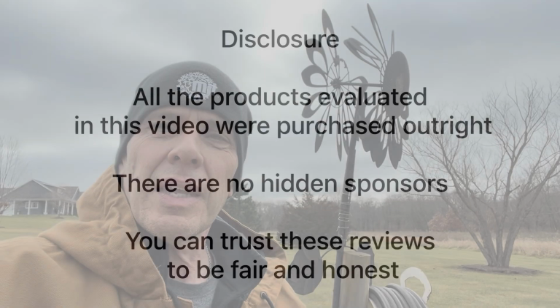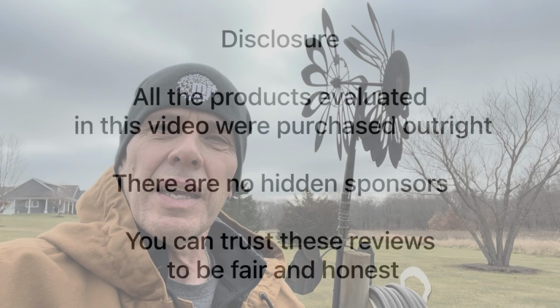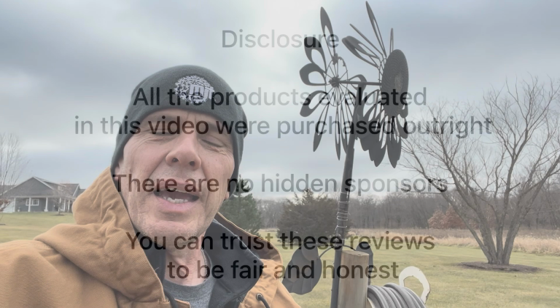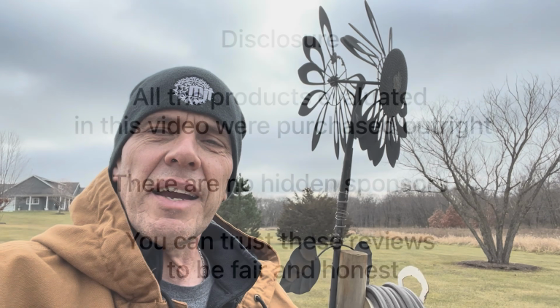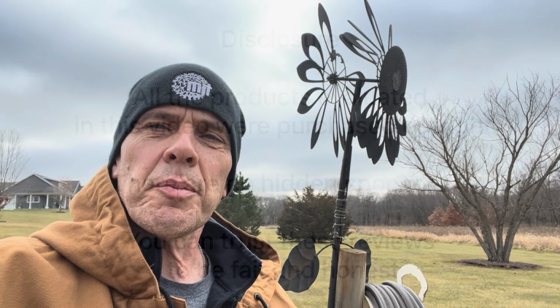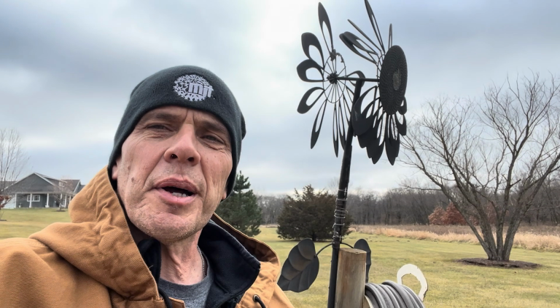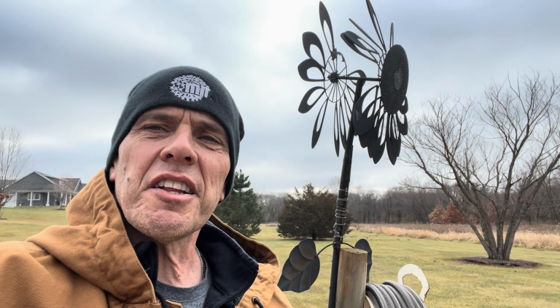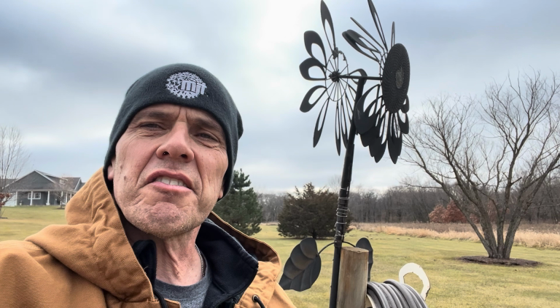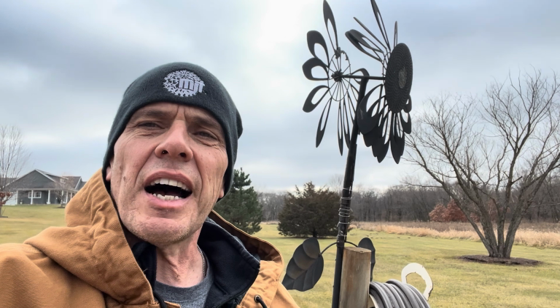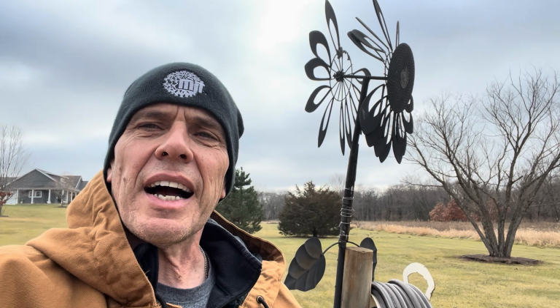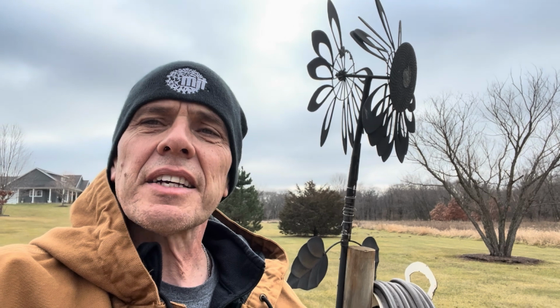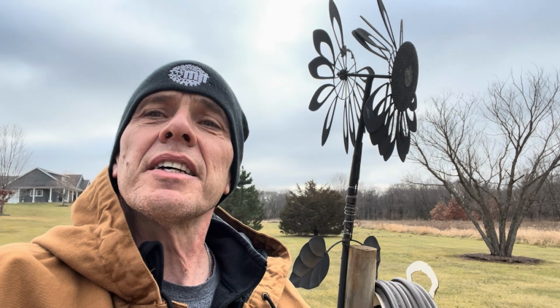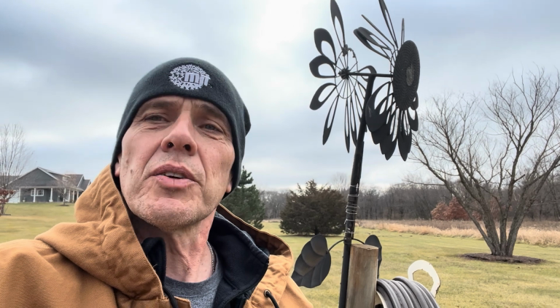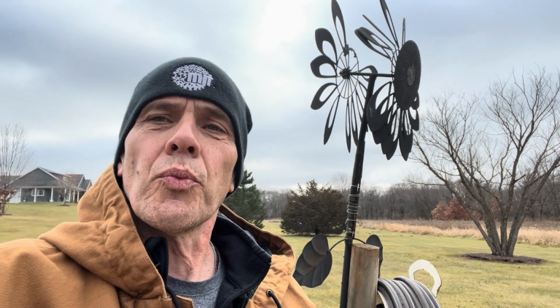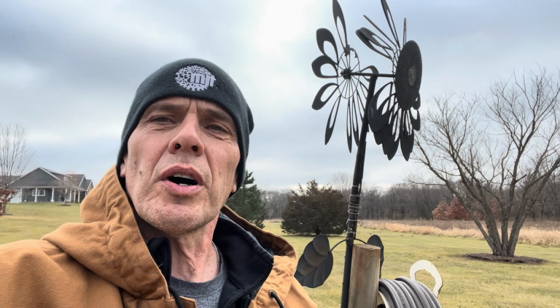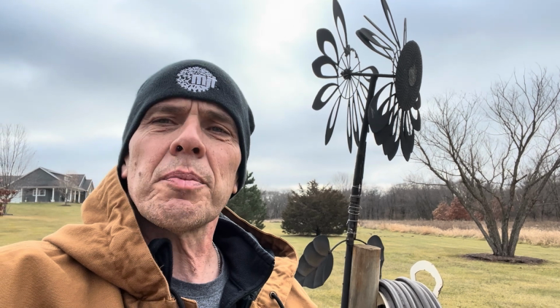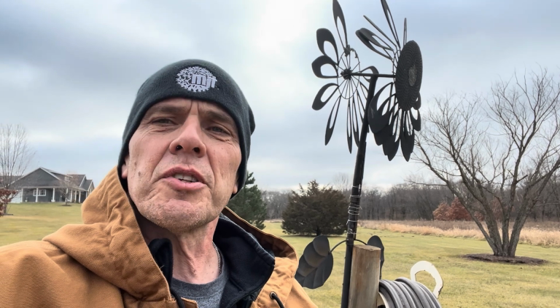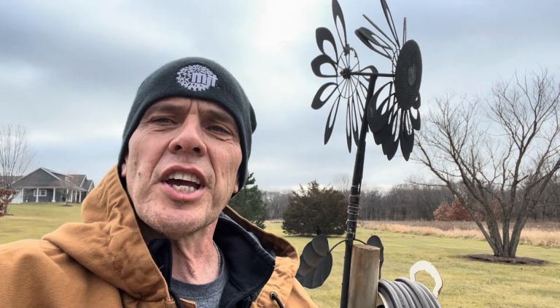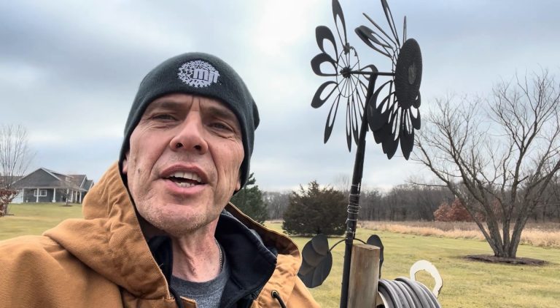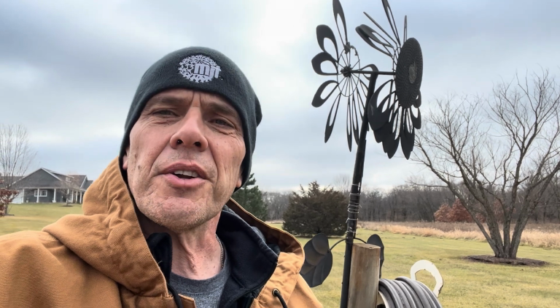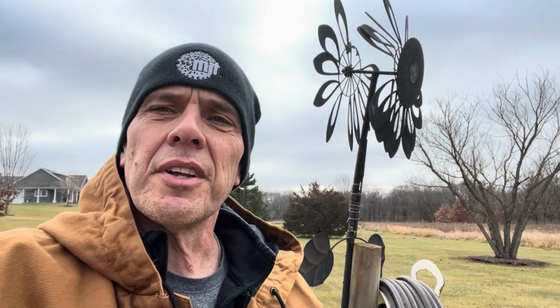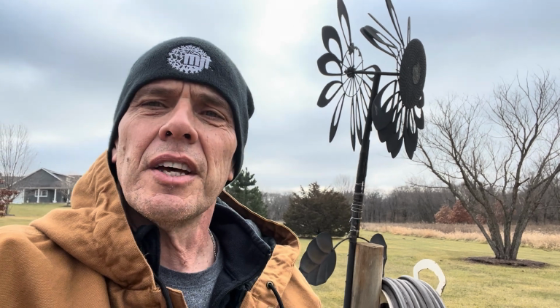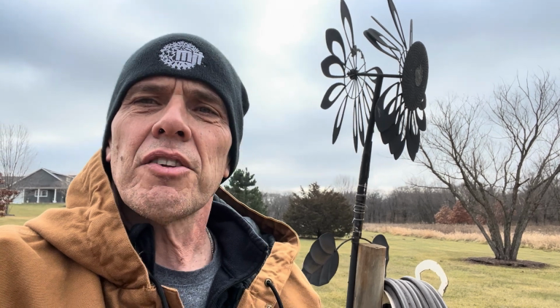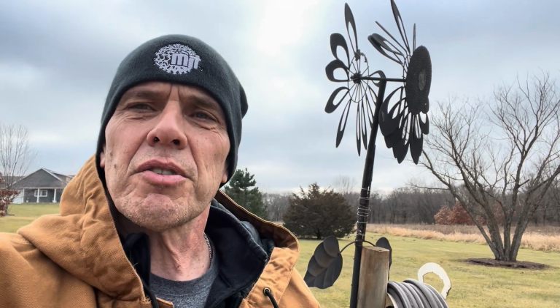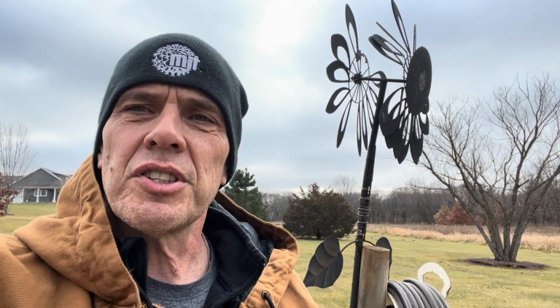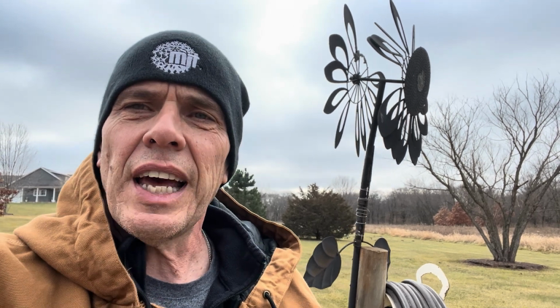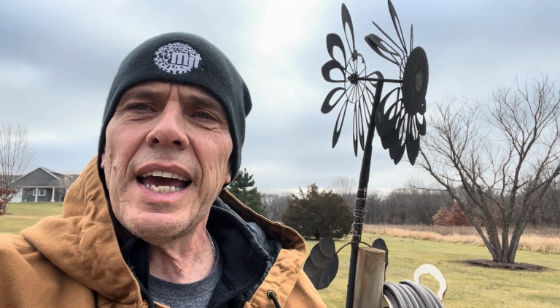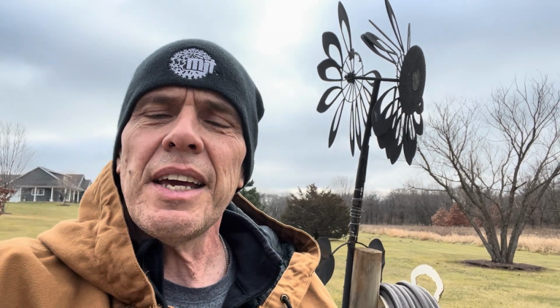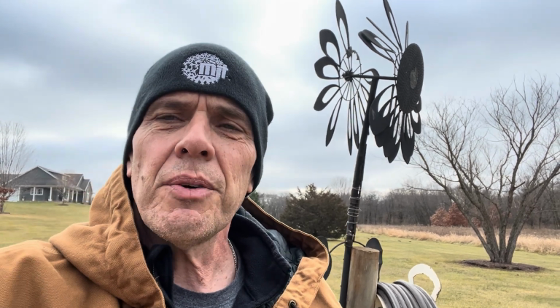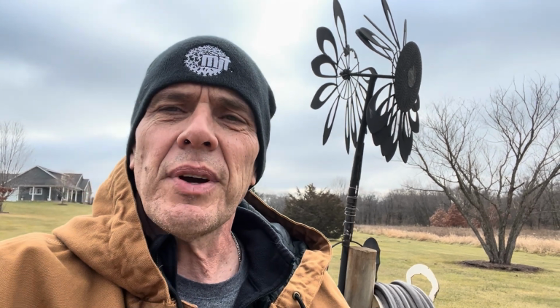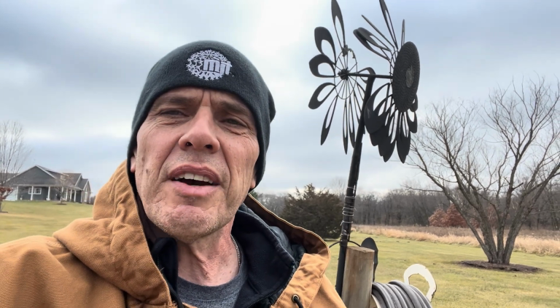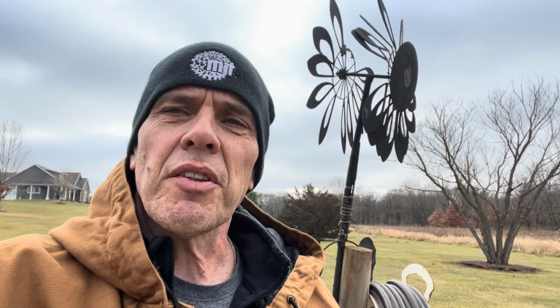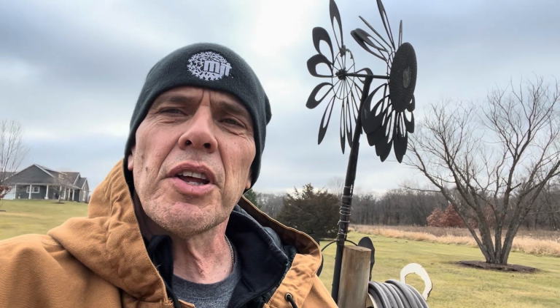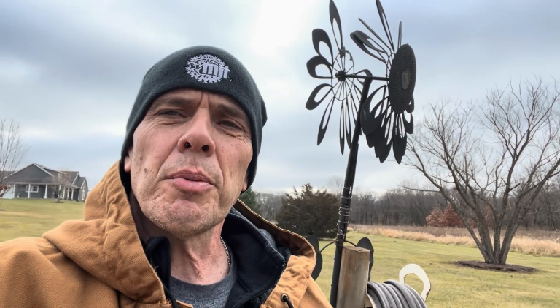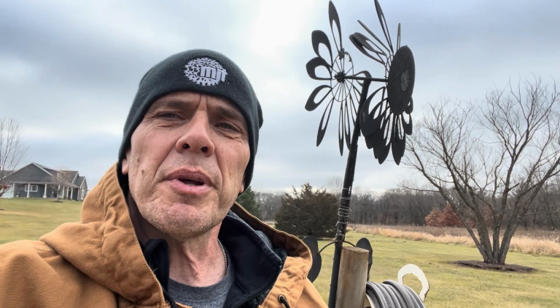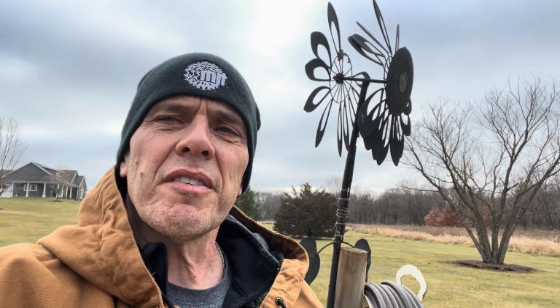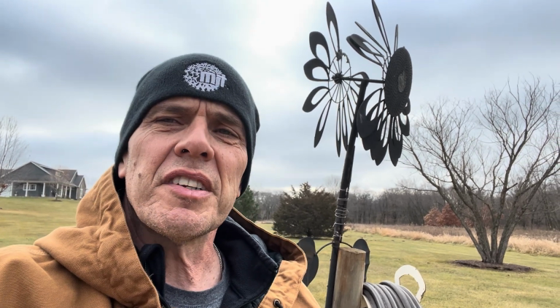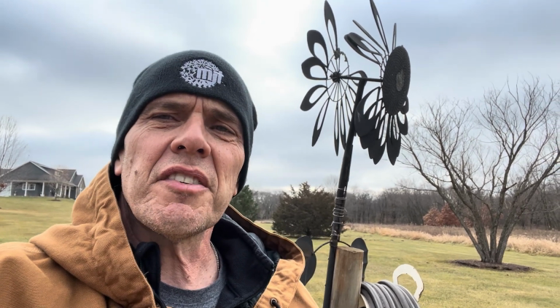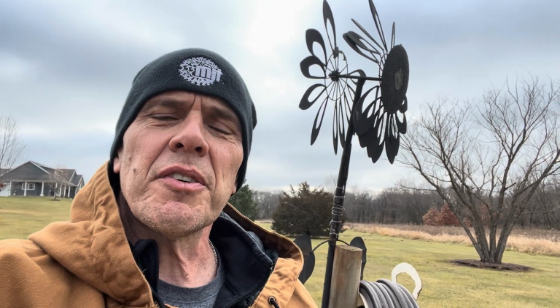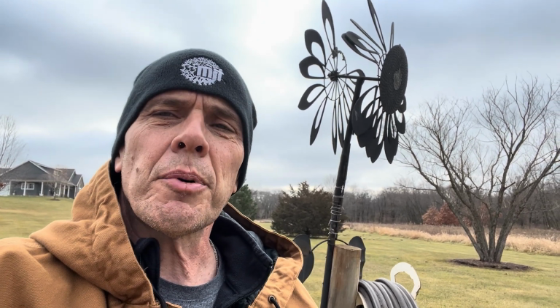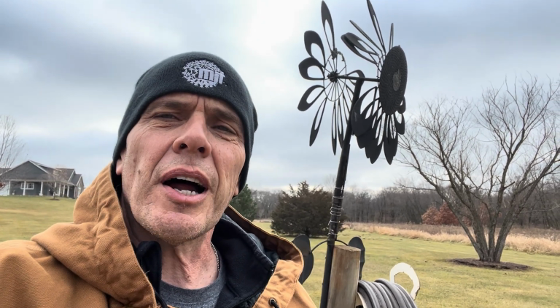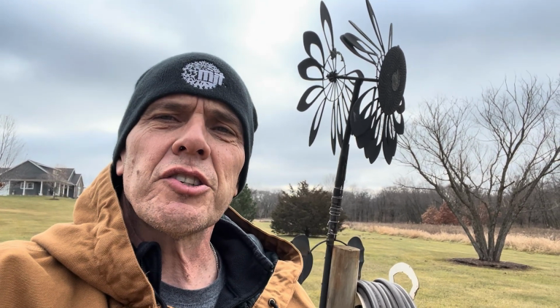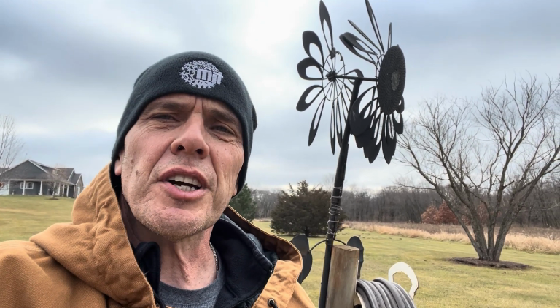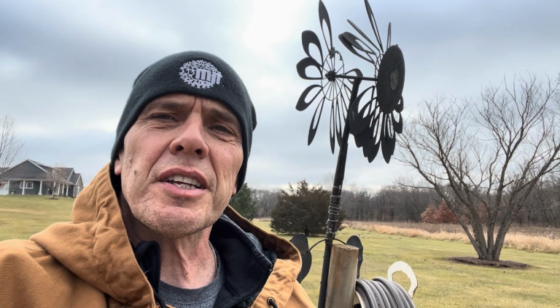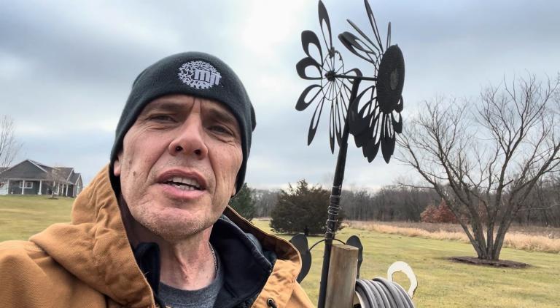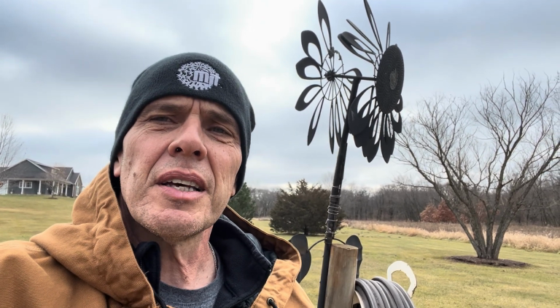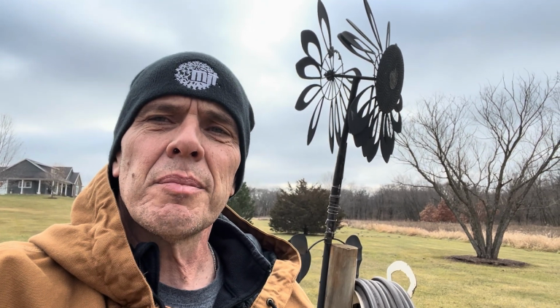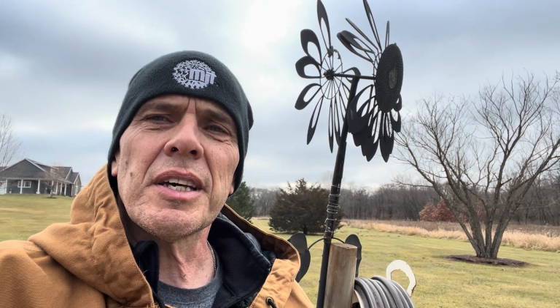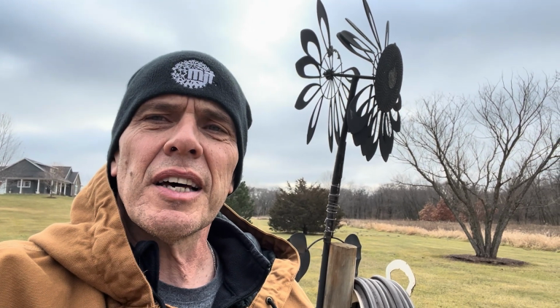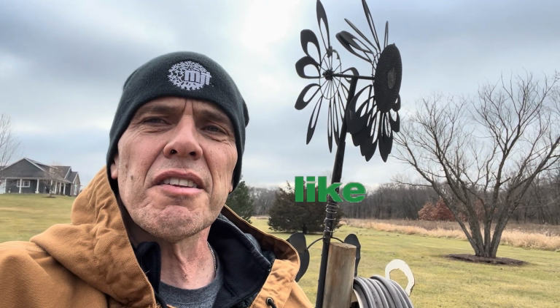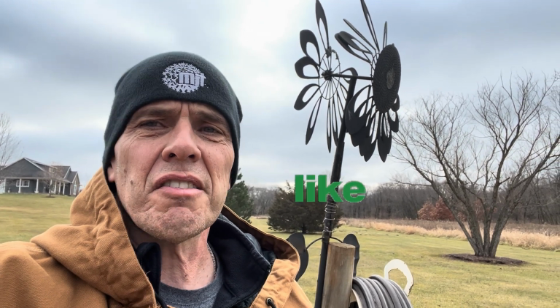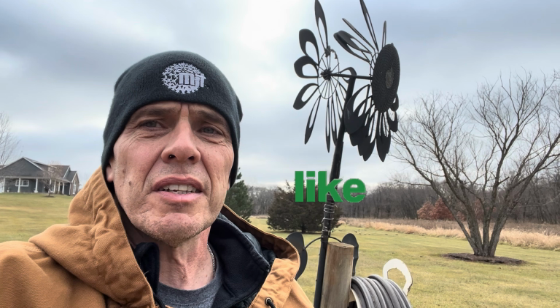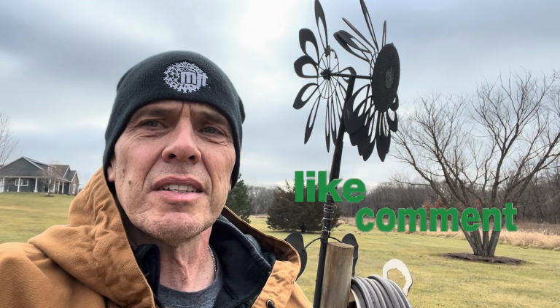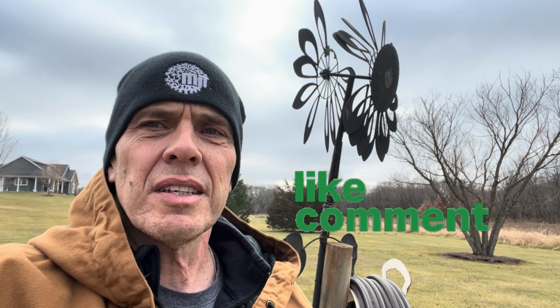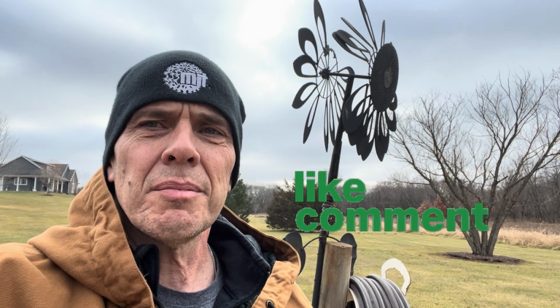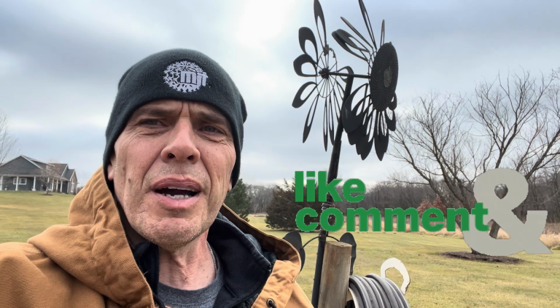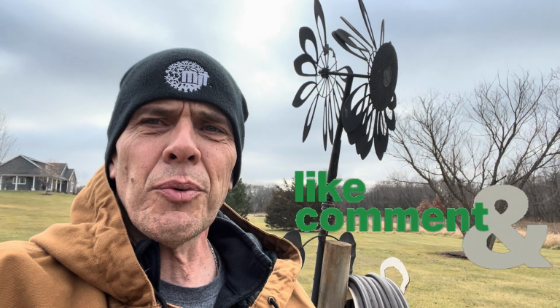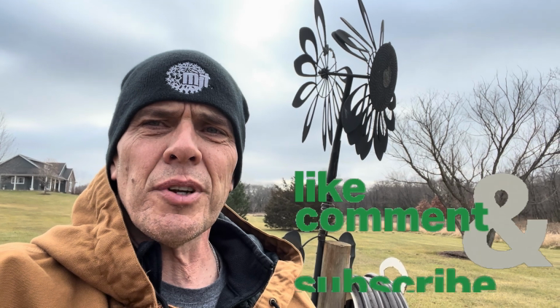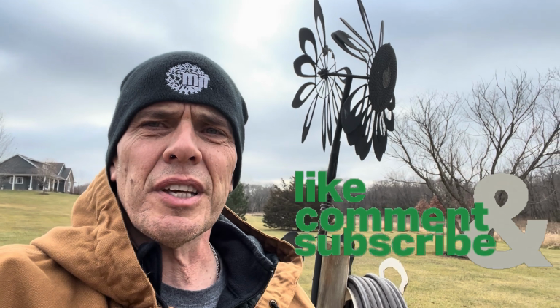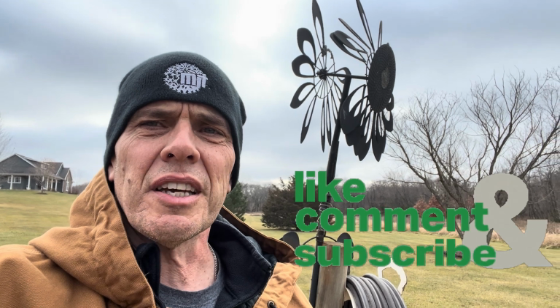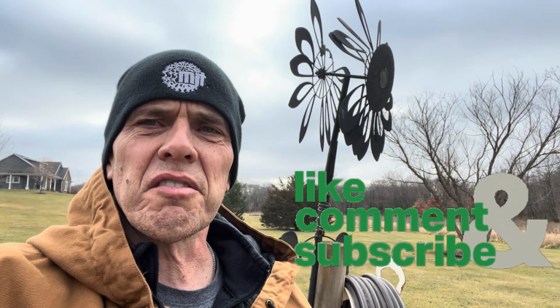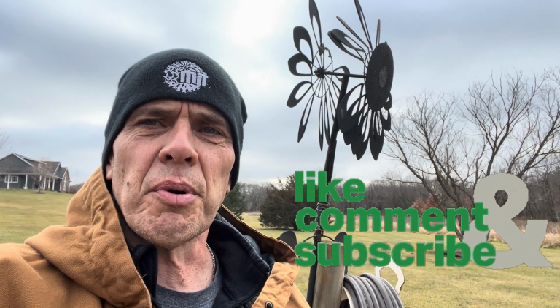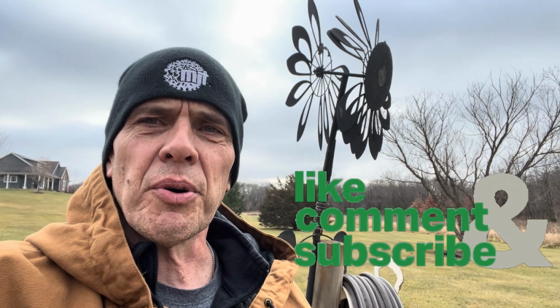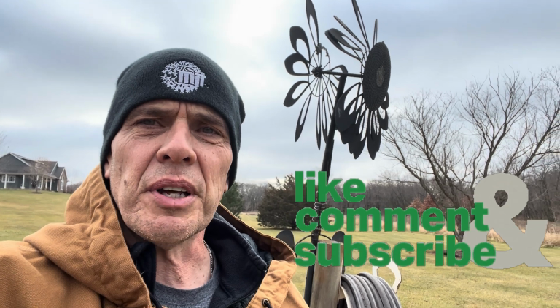Hey everybody, it's Doc. Welcome to the channel. So today we have a little bit of a different project because my whirly gig's broken.